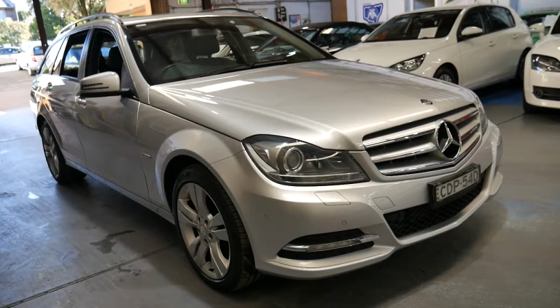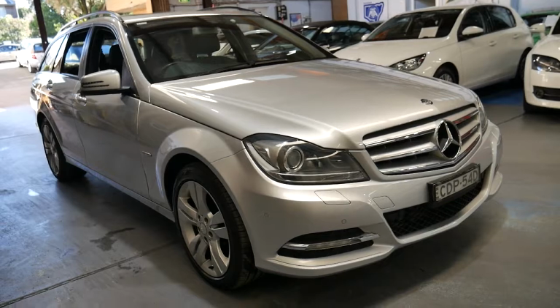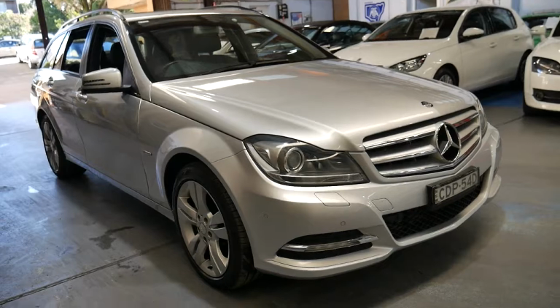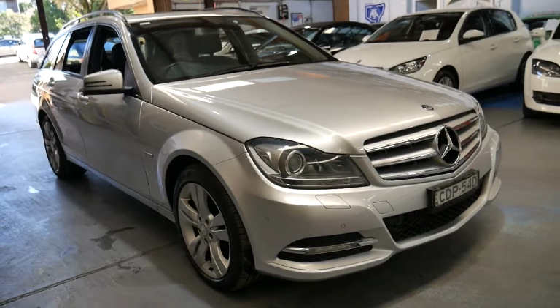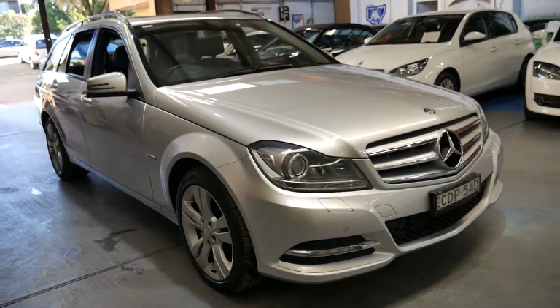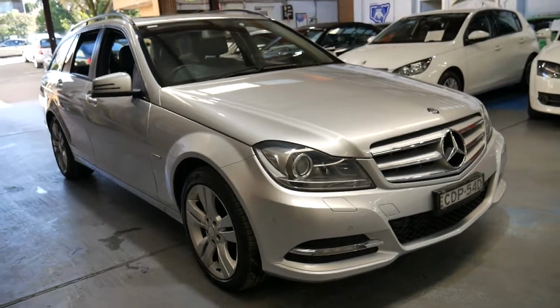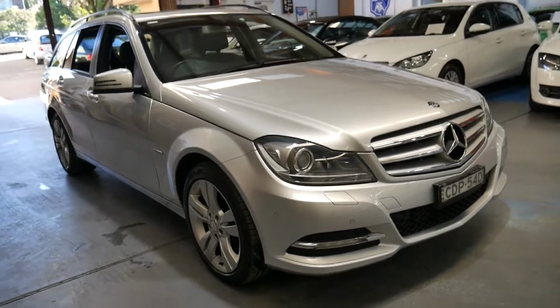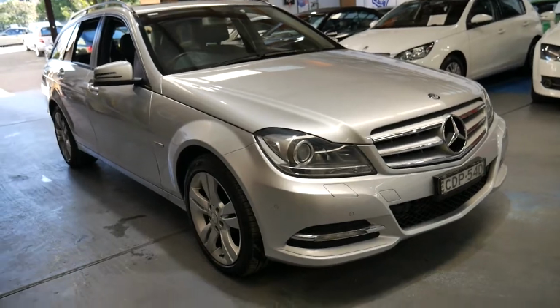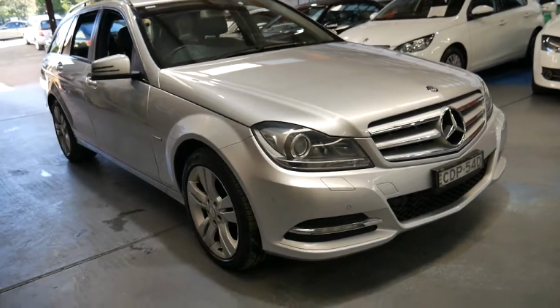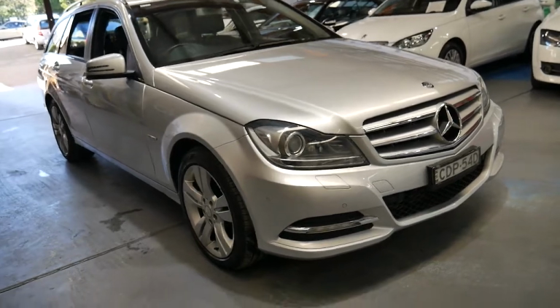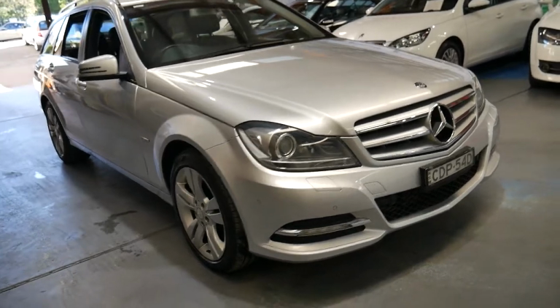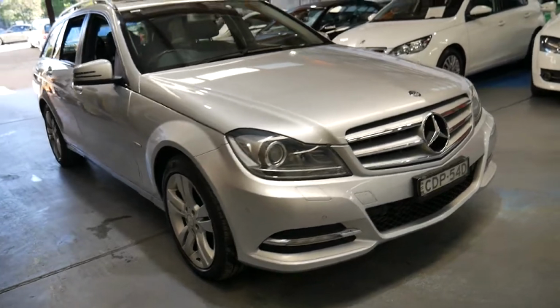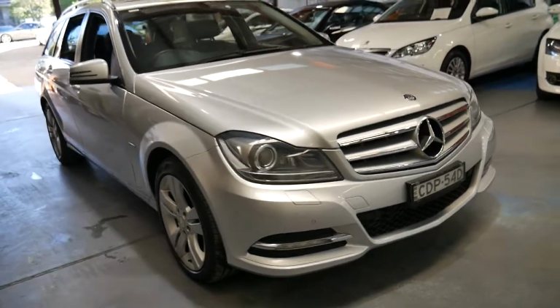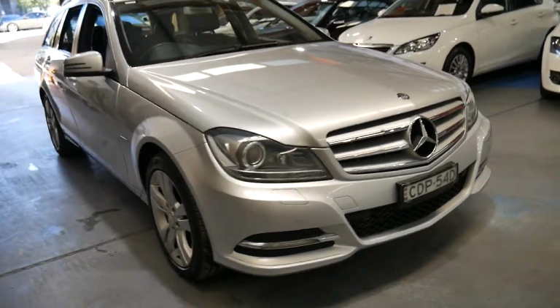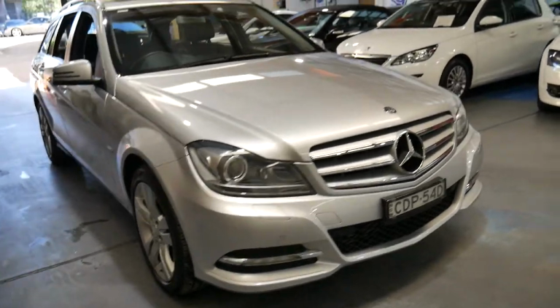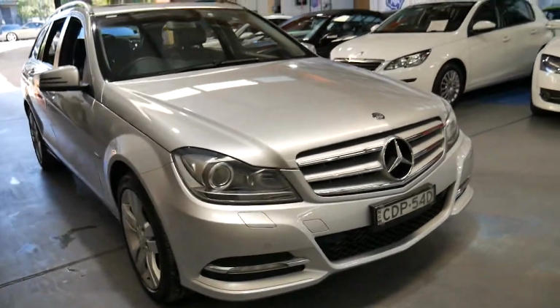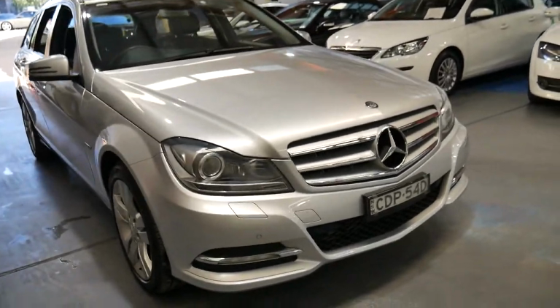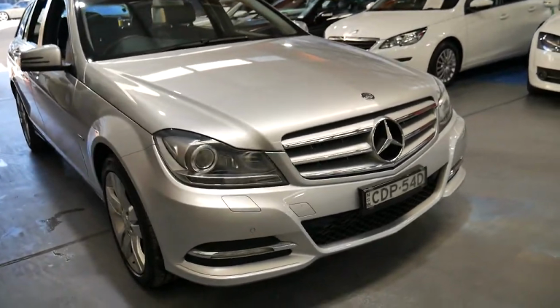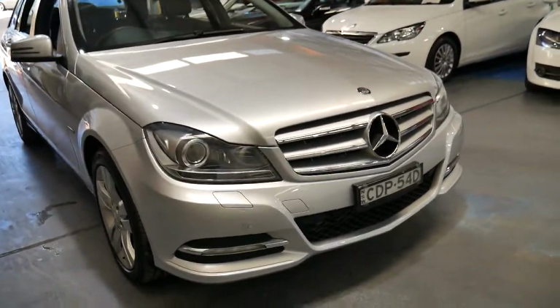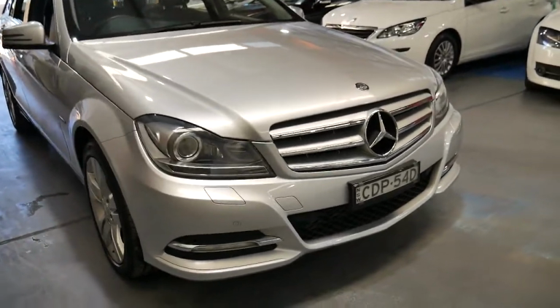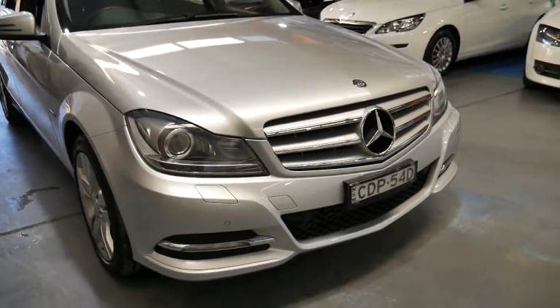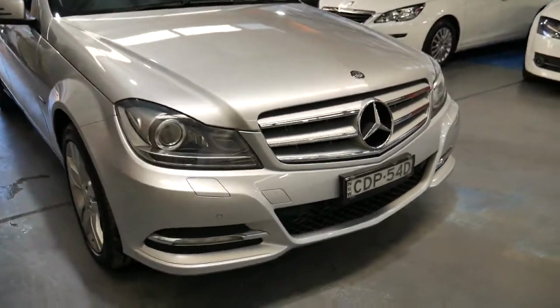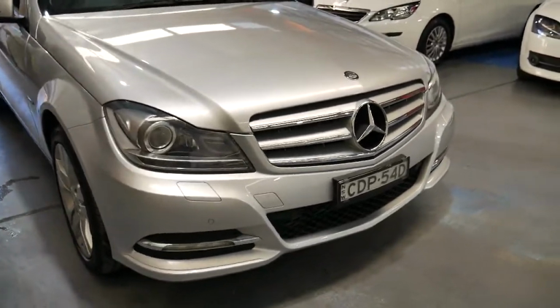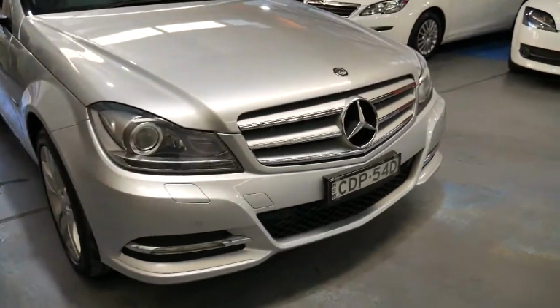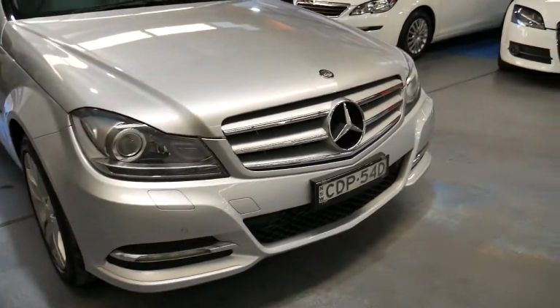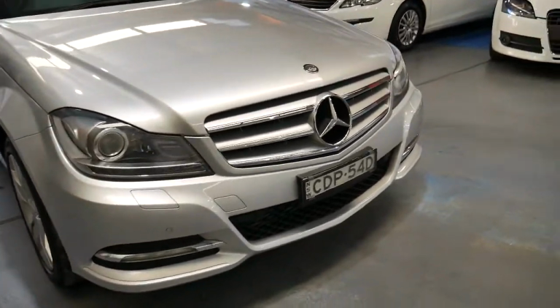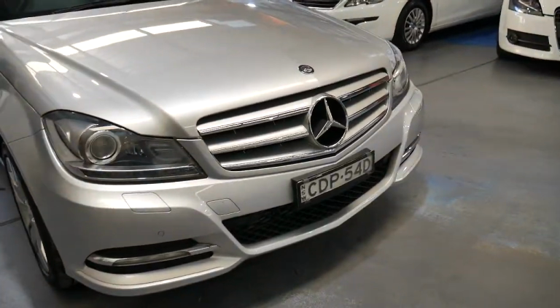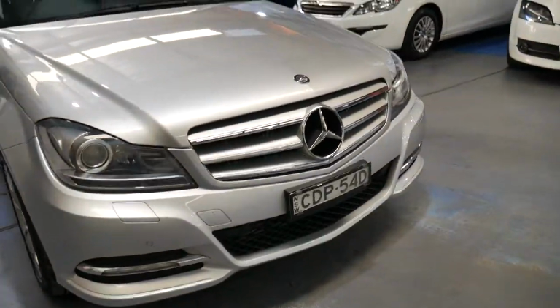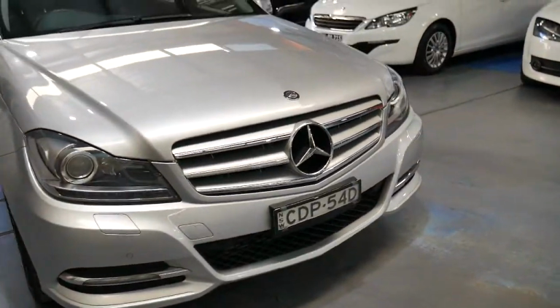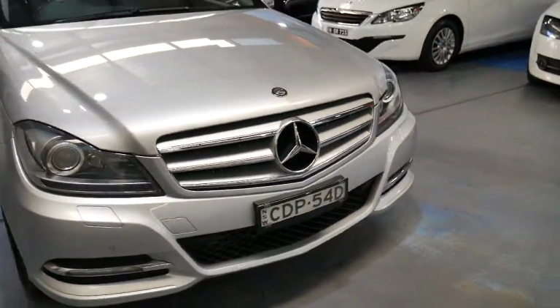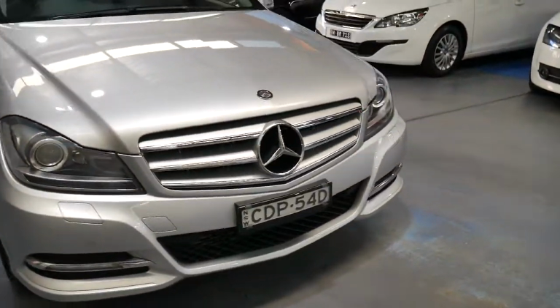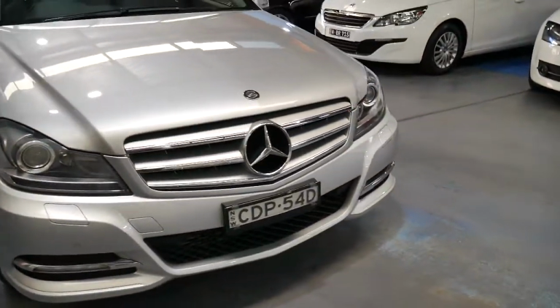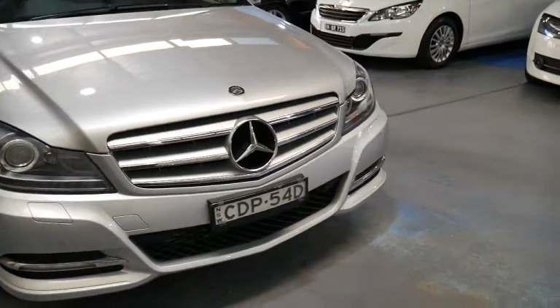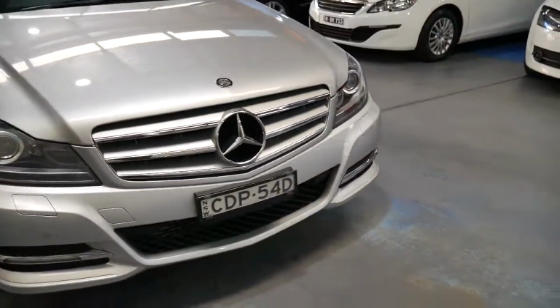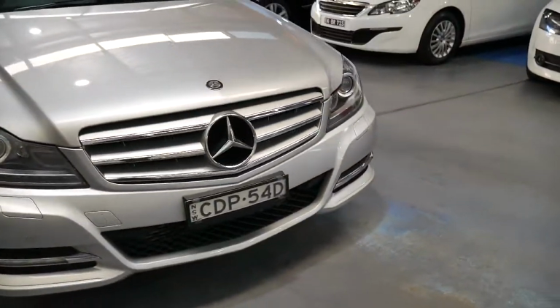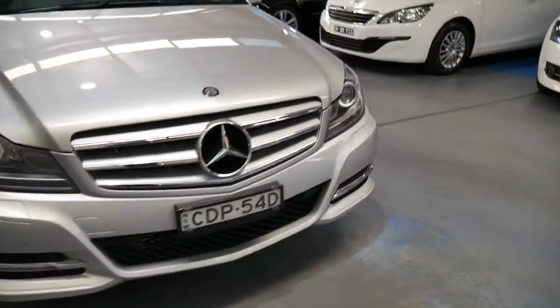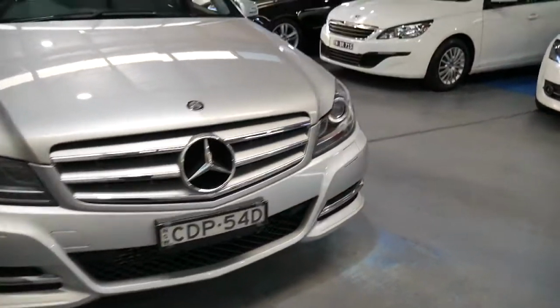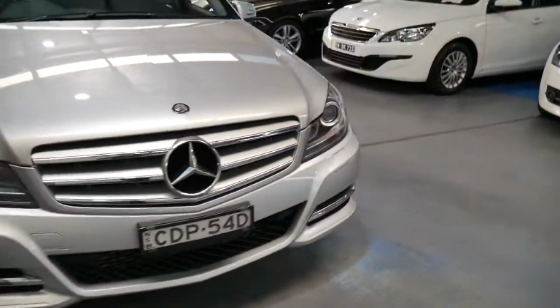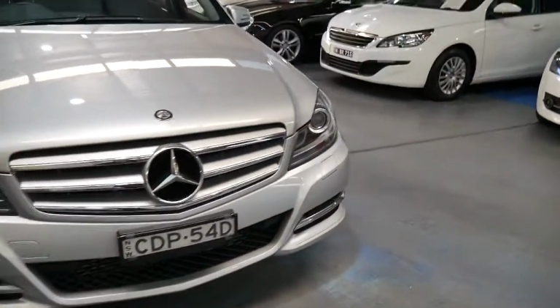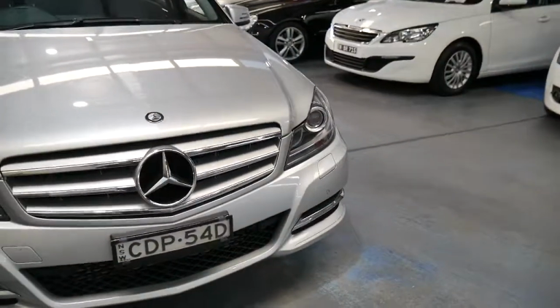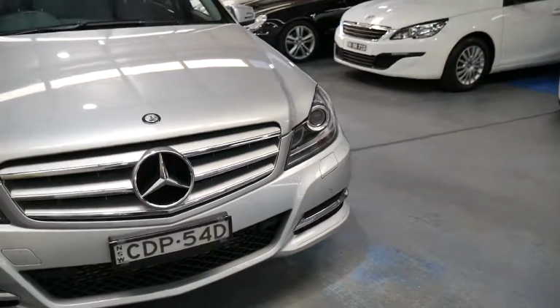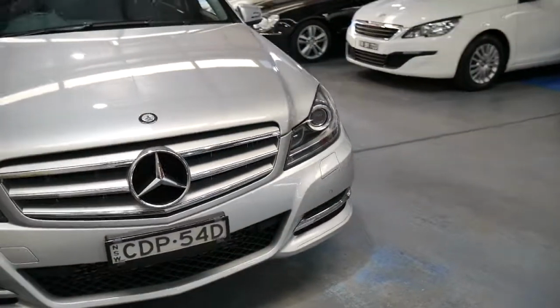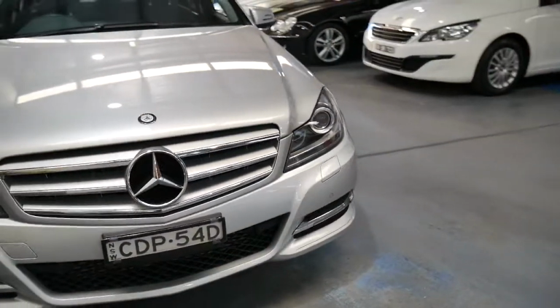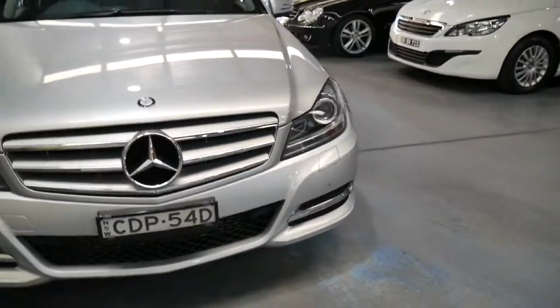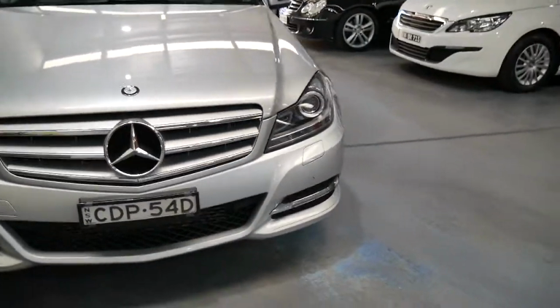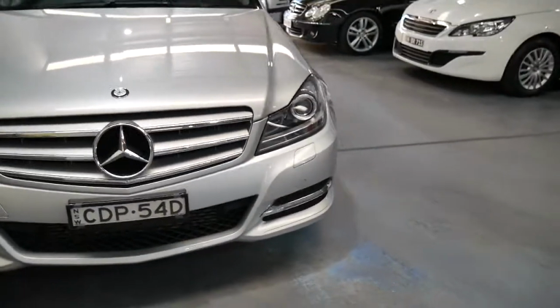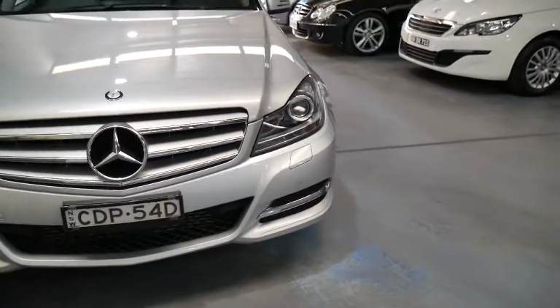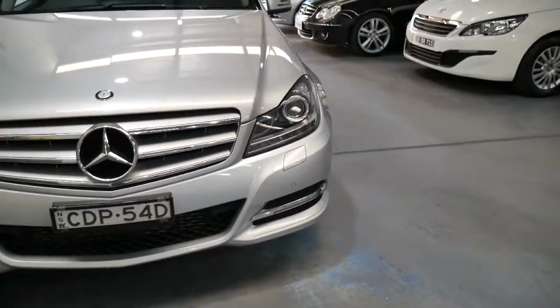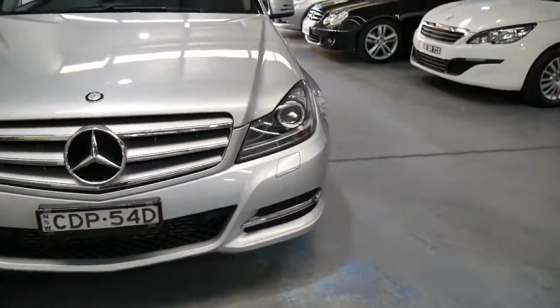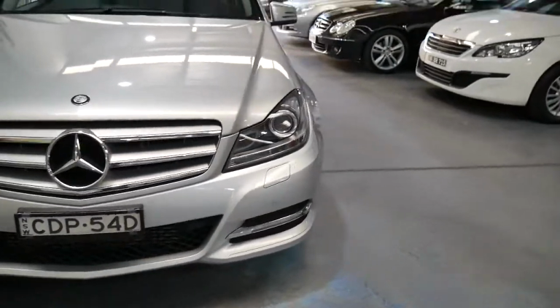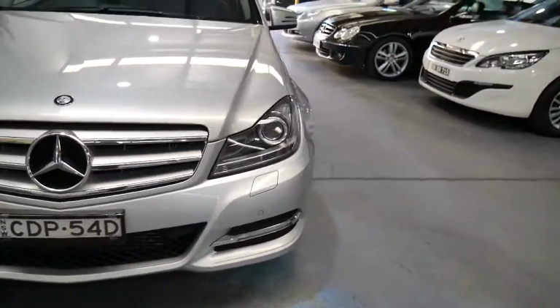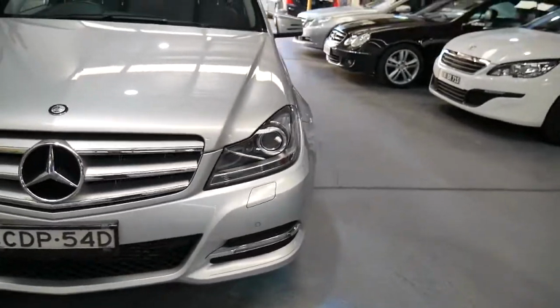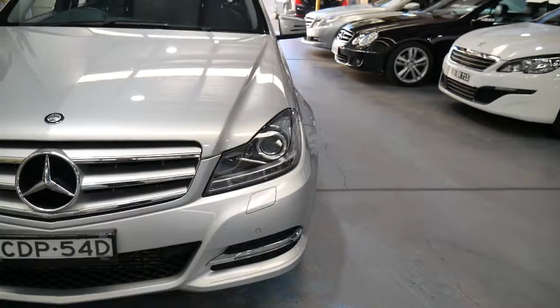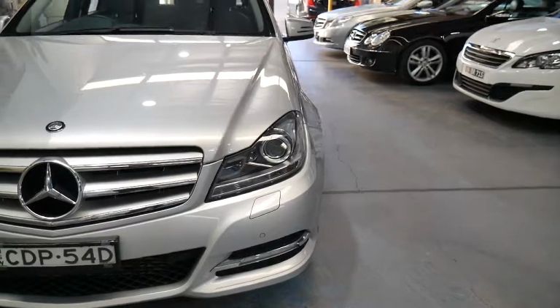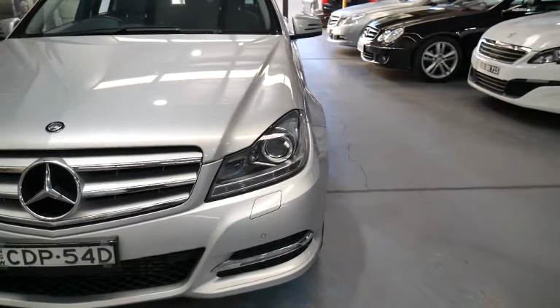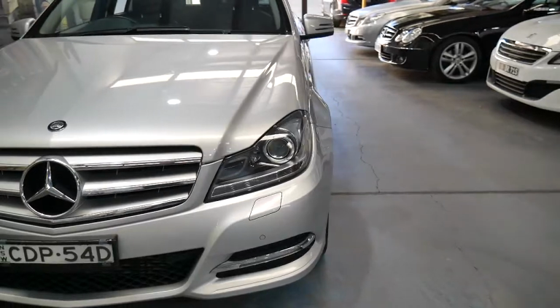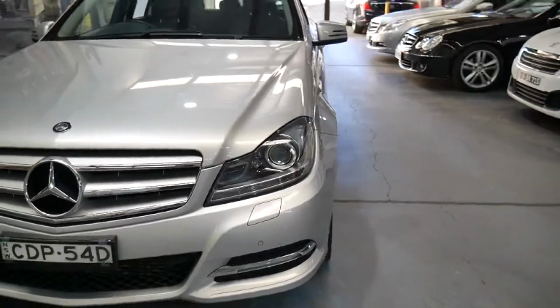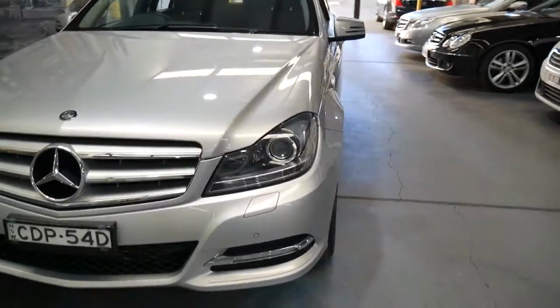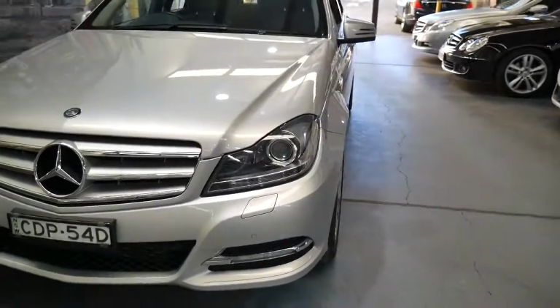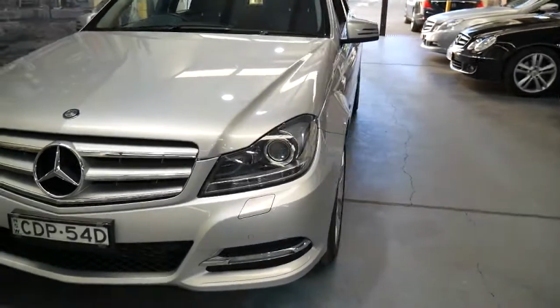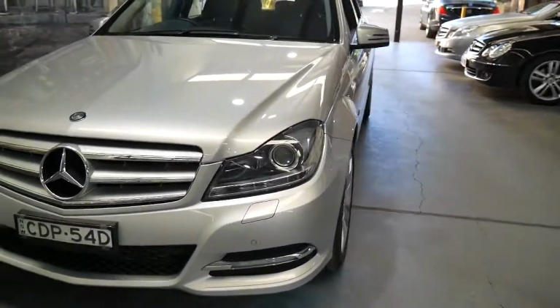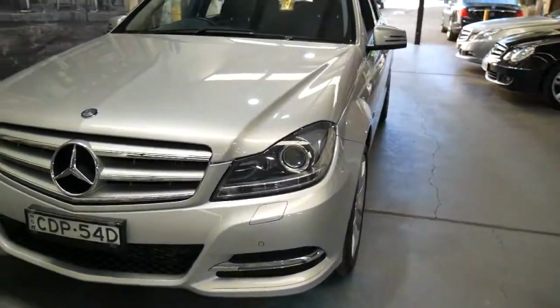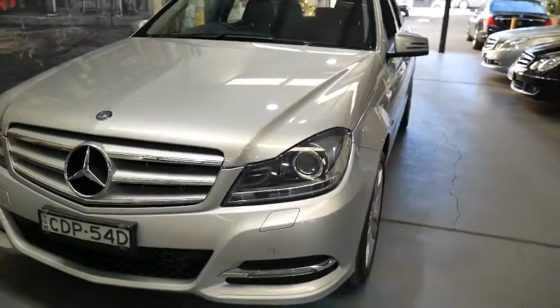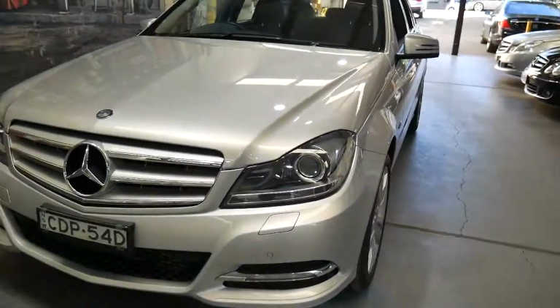Aren't these new C-Class wagons just a beautiful car? This is a 2011 Update Series C200 Blue Efficiency.